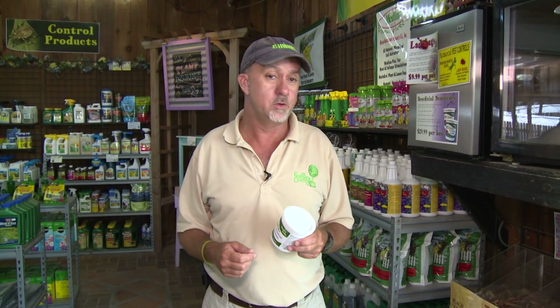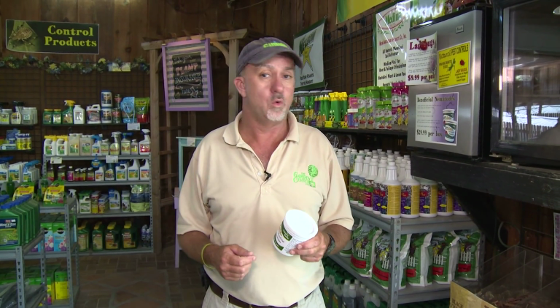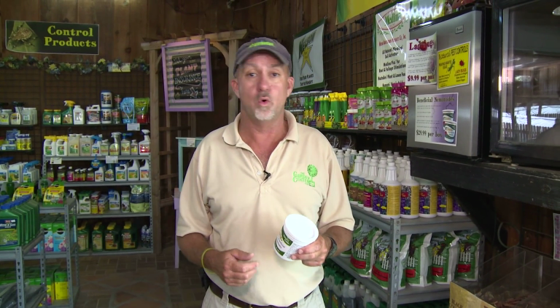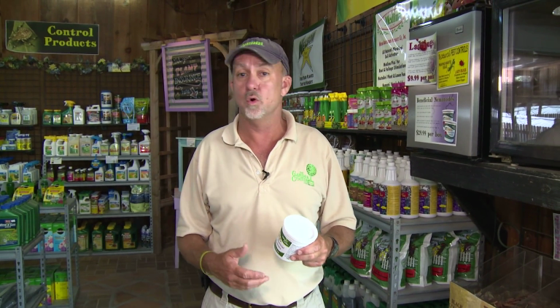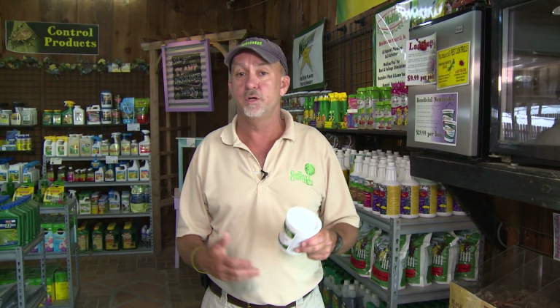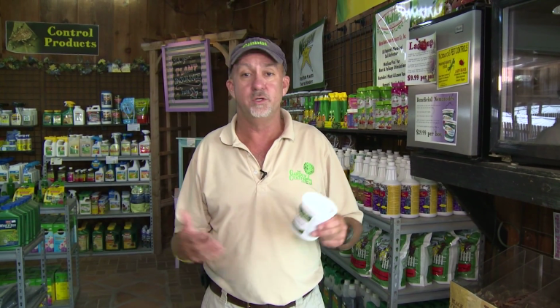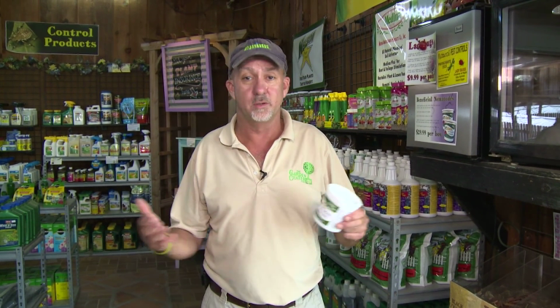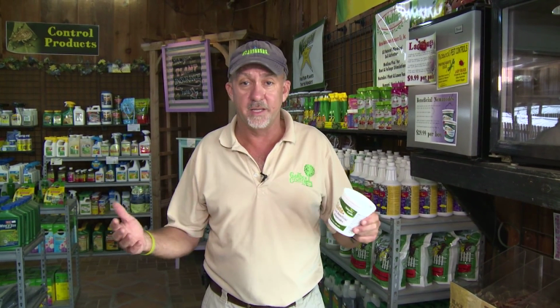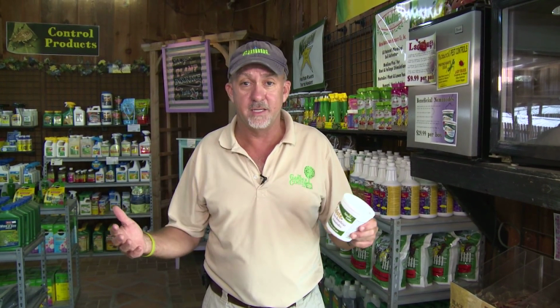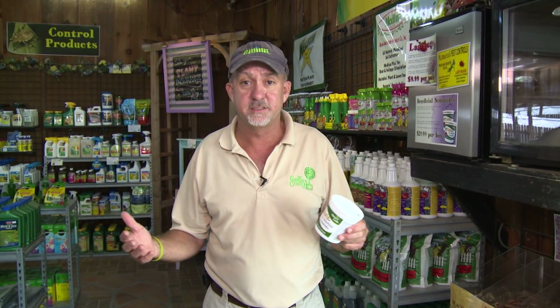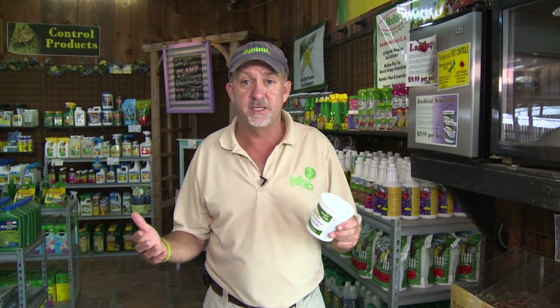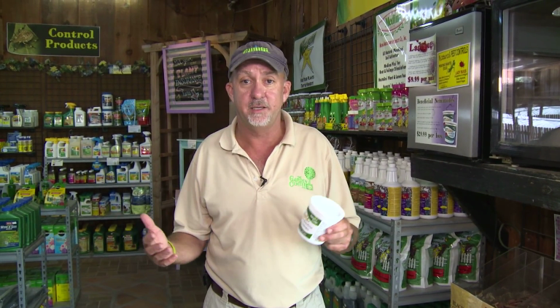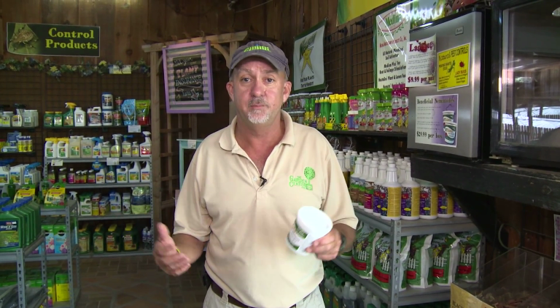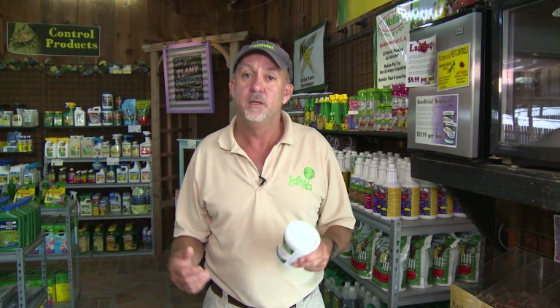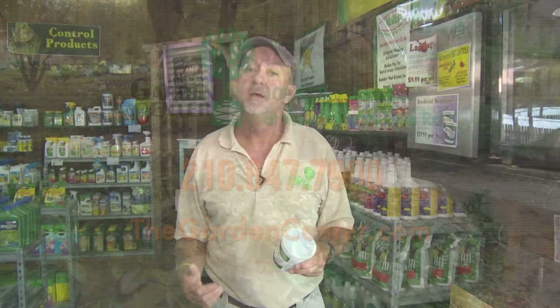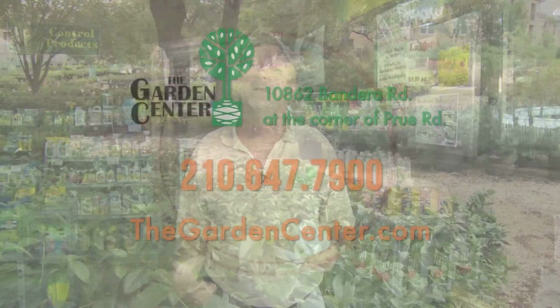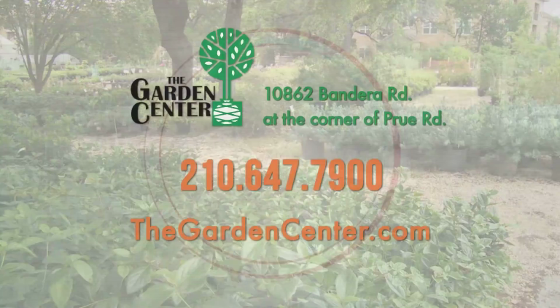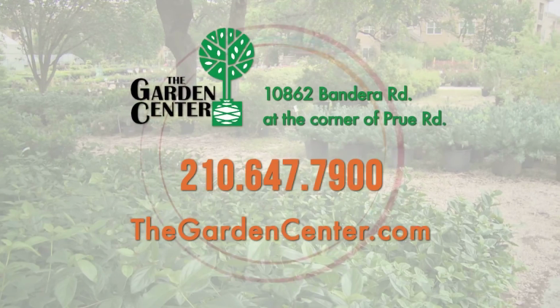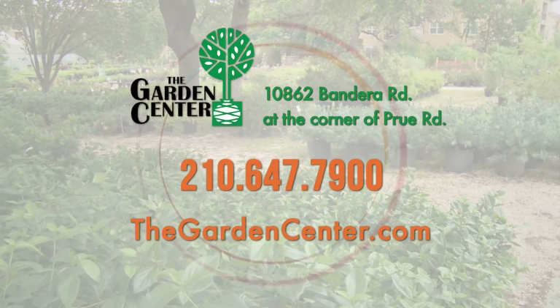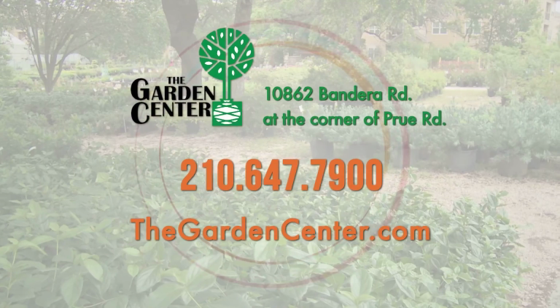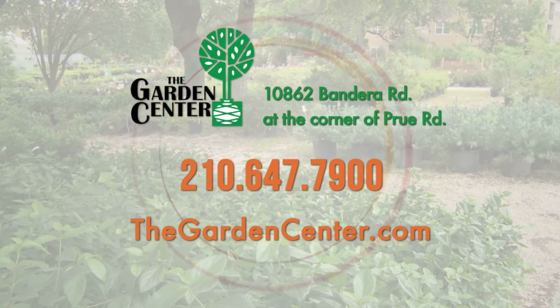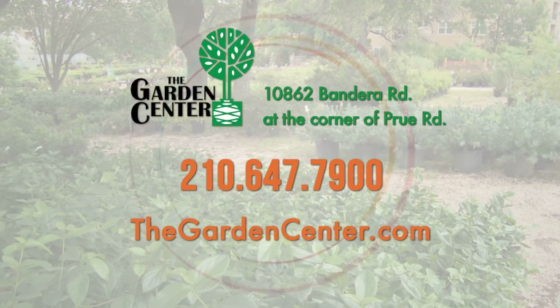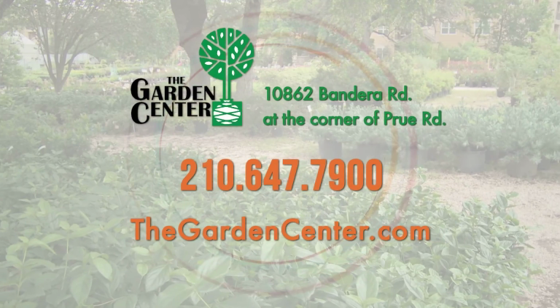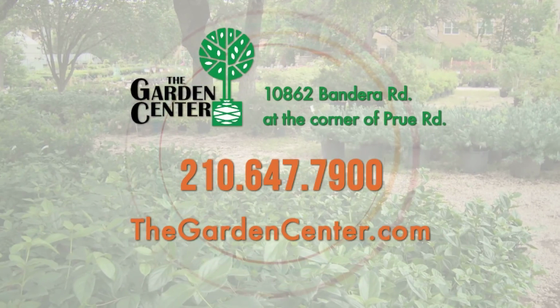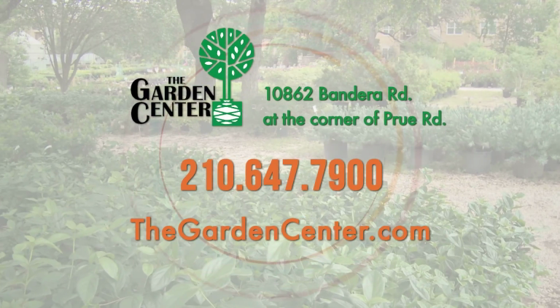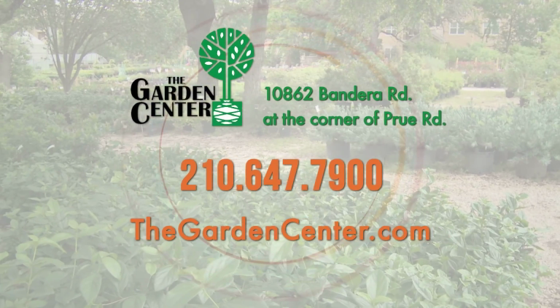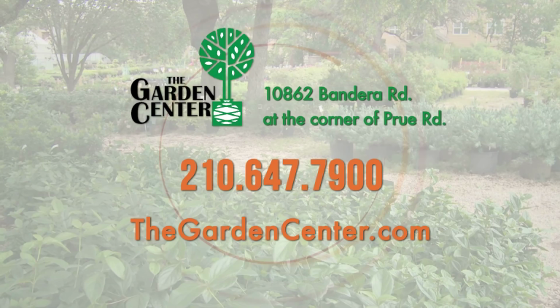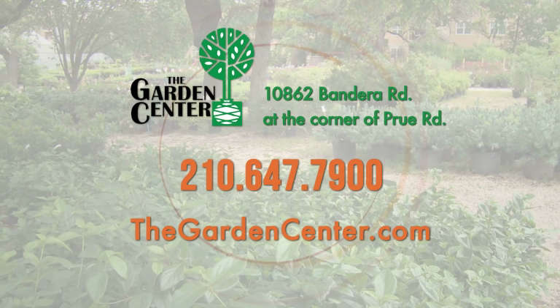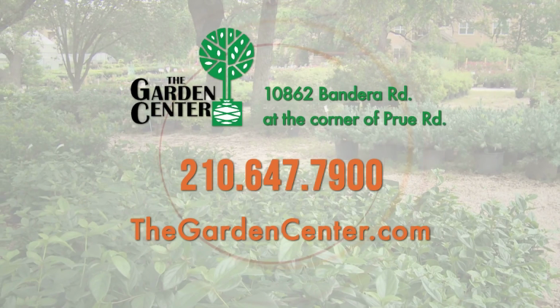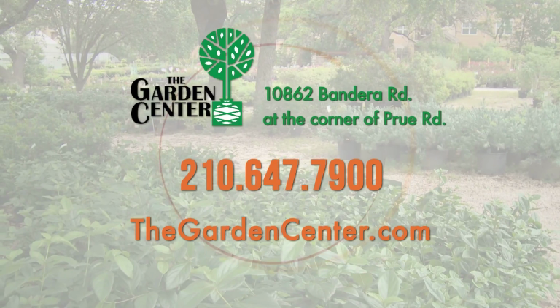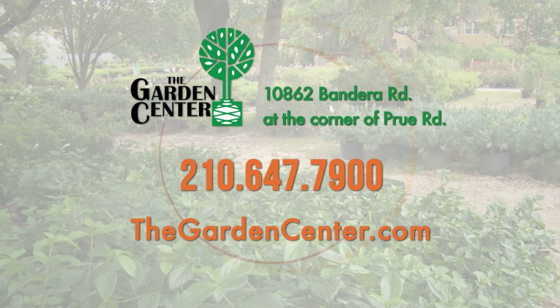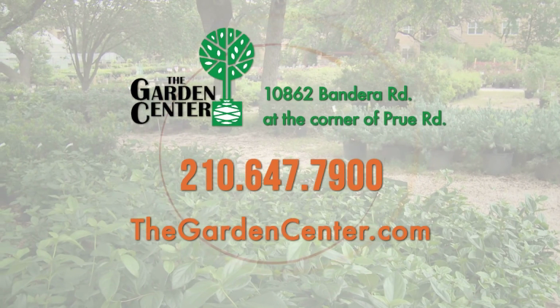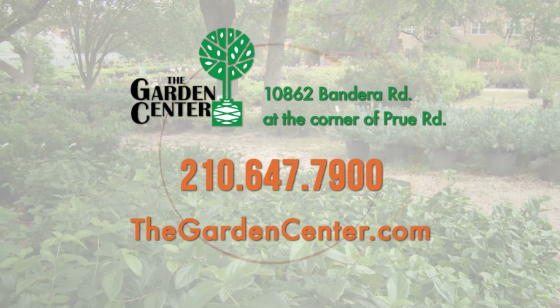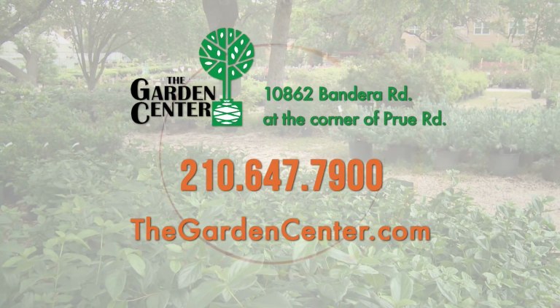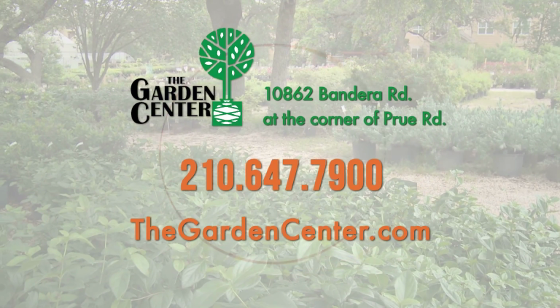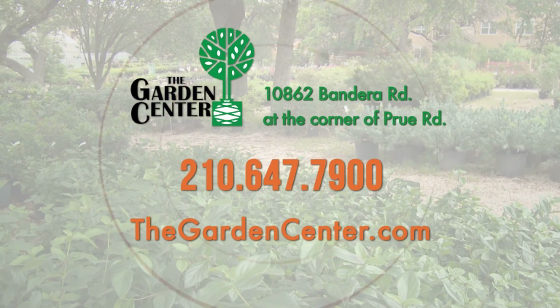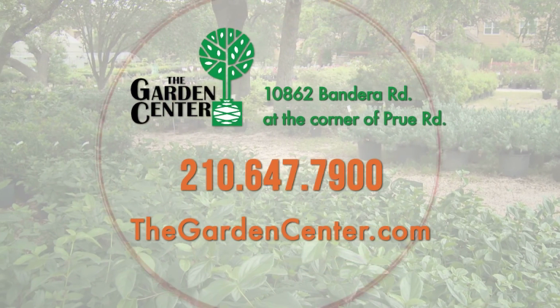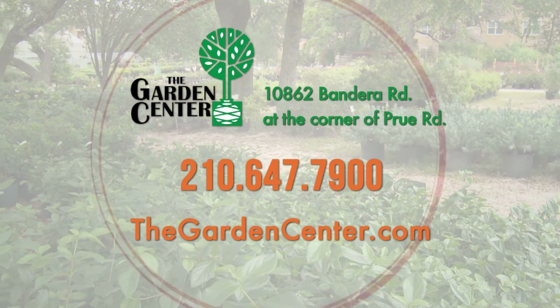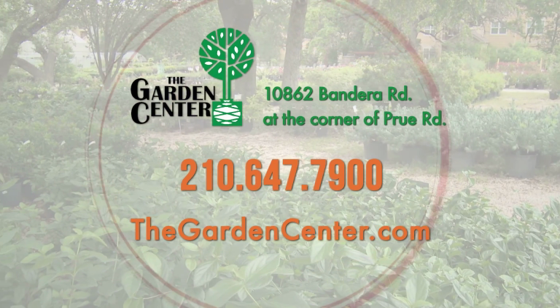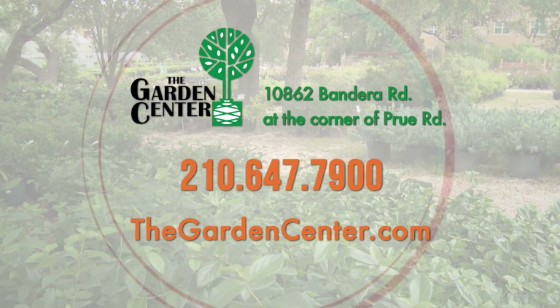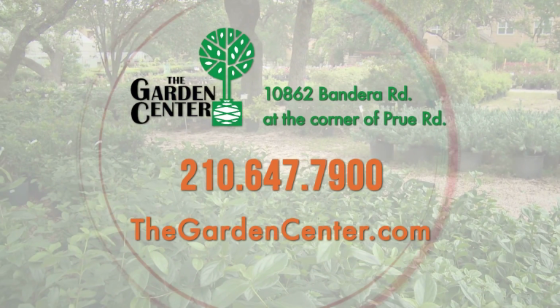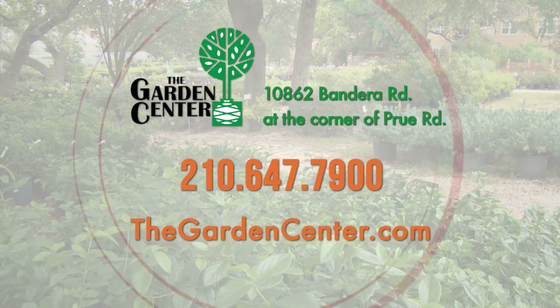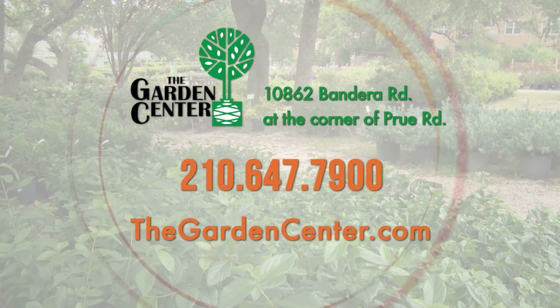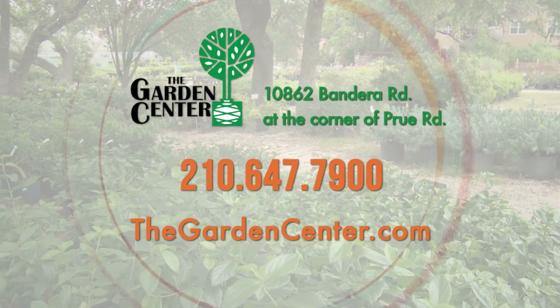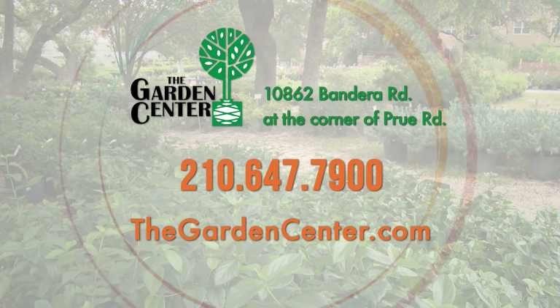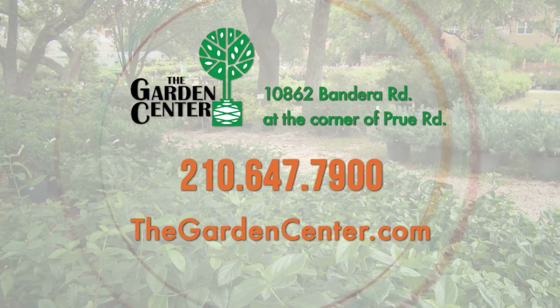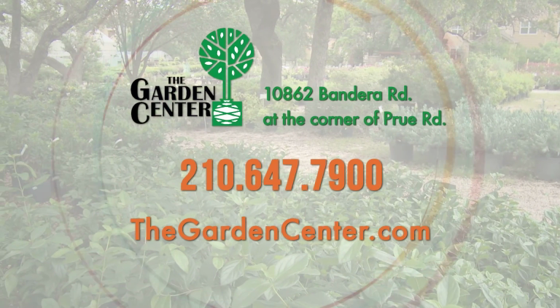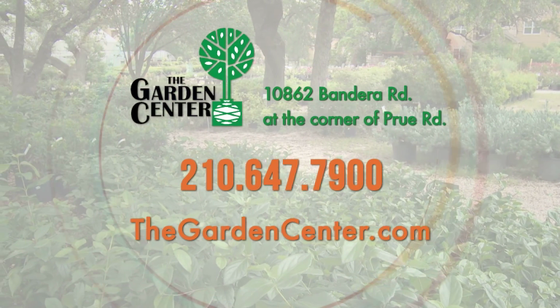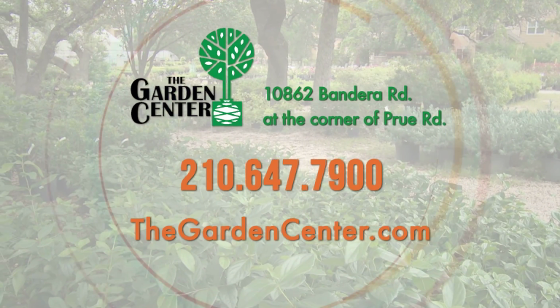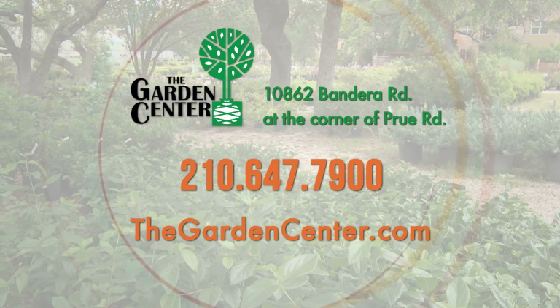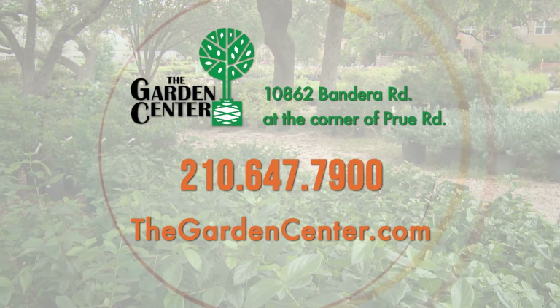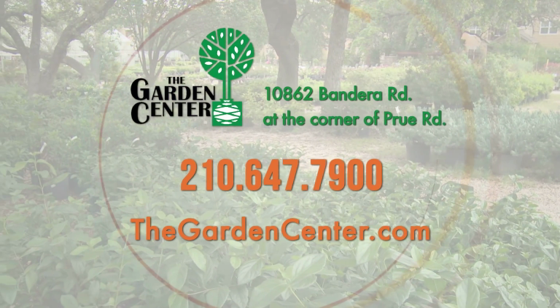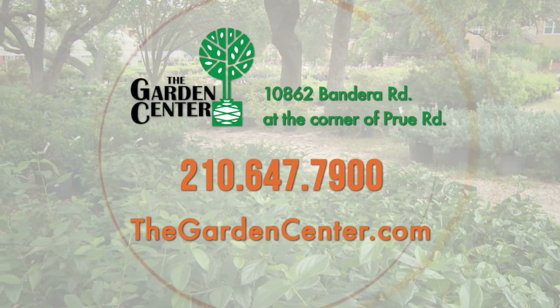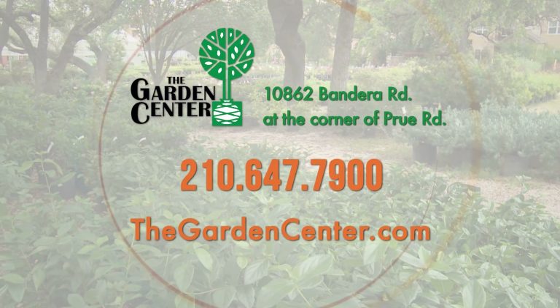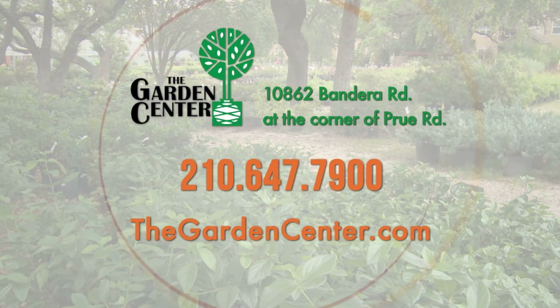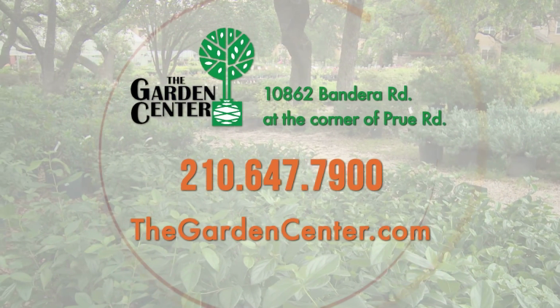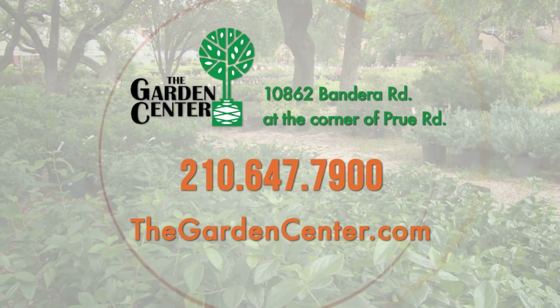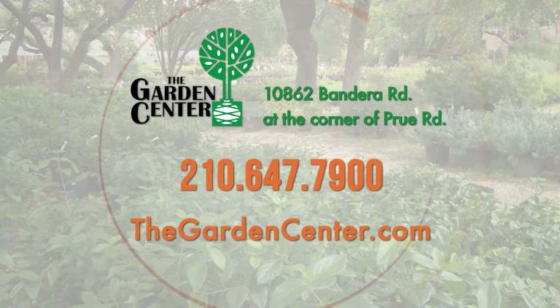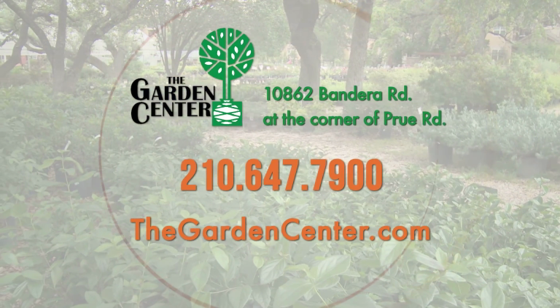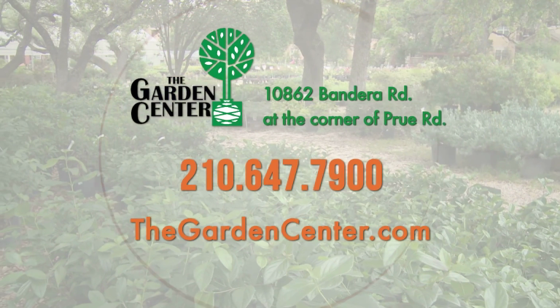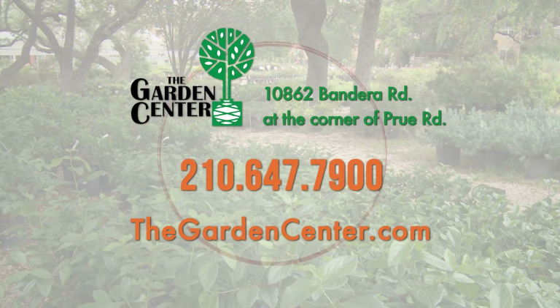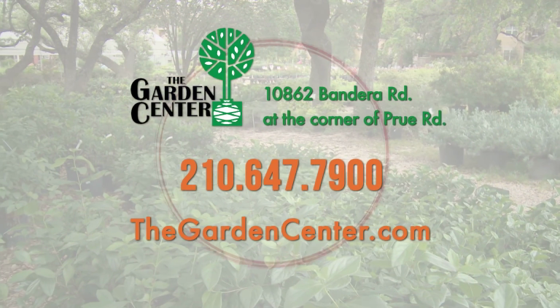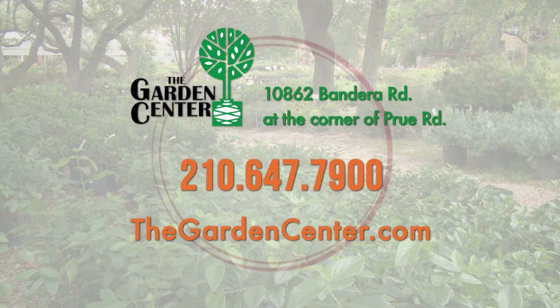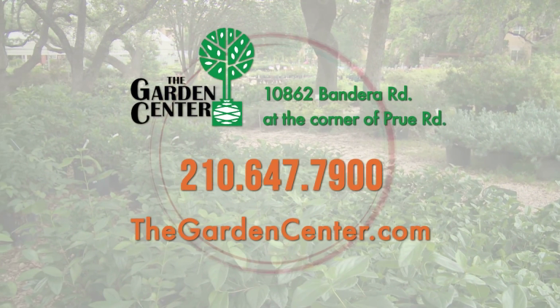If there's ever any time we can help you with anything in your garden or landscape, come visit us at the garden center right here on Bandera at Prue Road. My name is Wayne Harold — come see us!